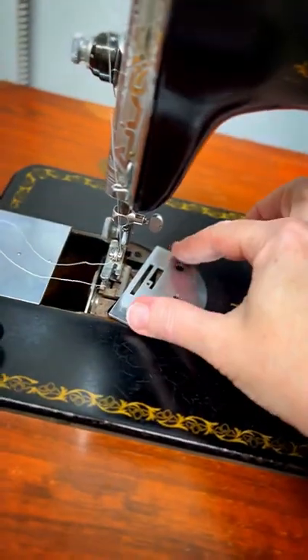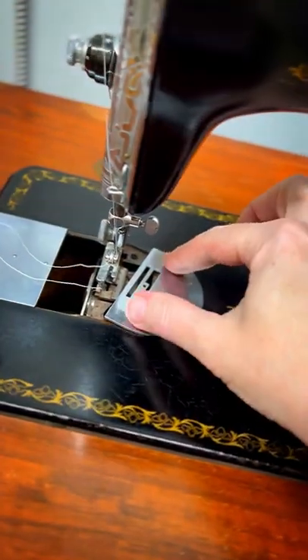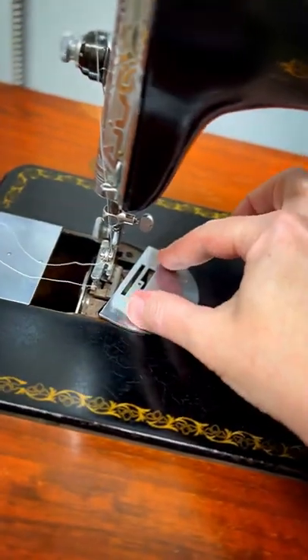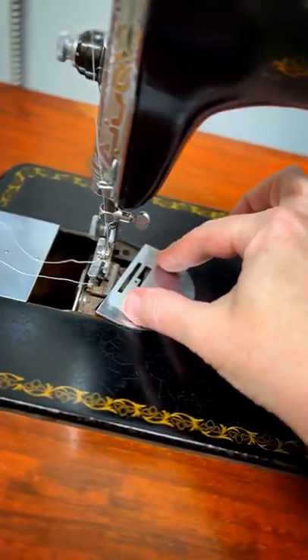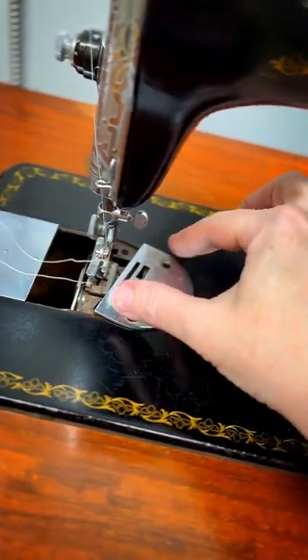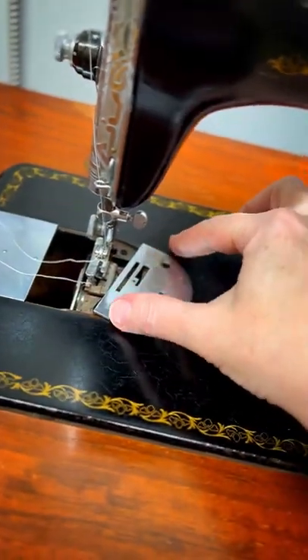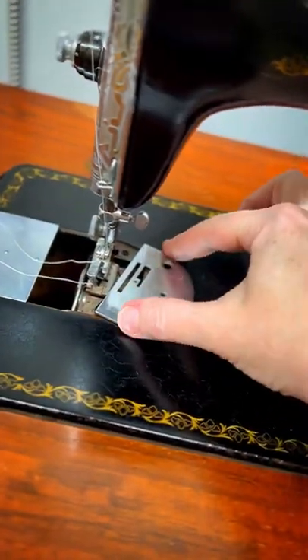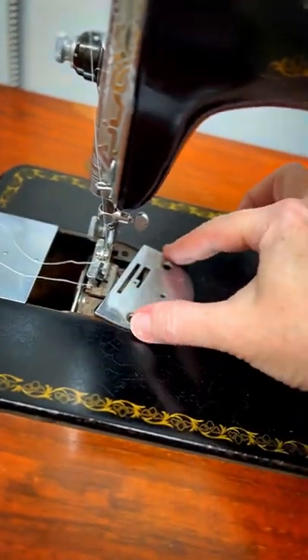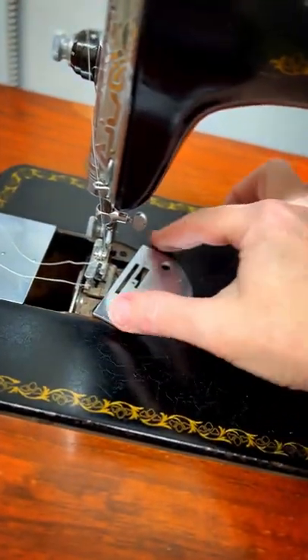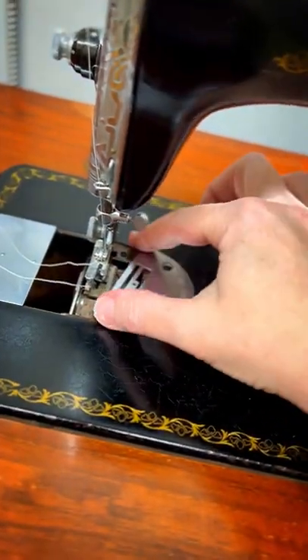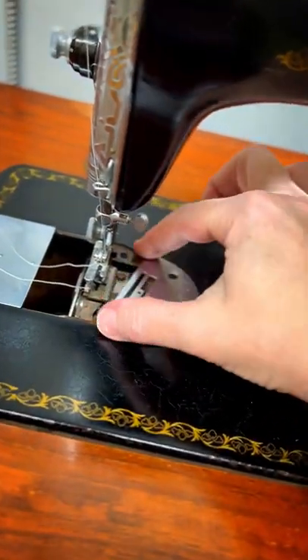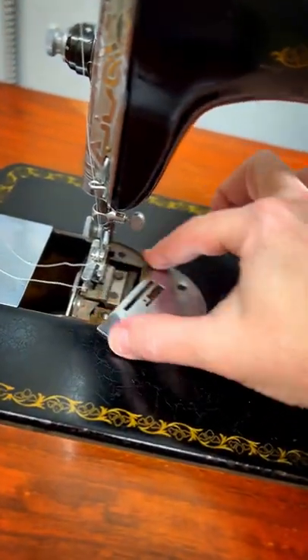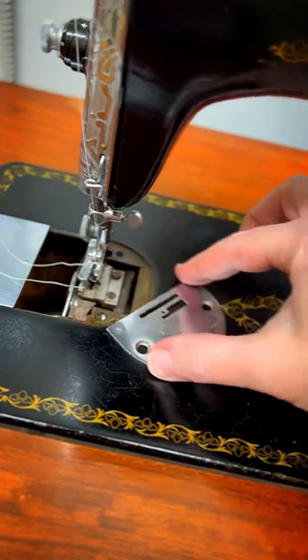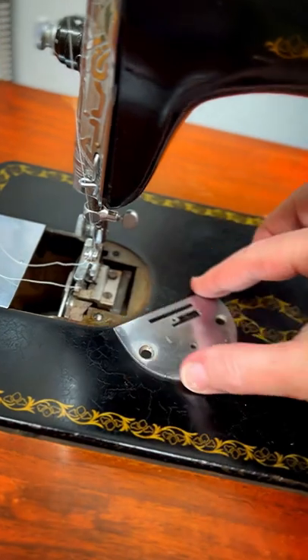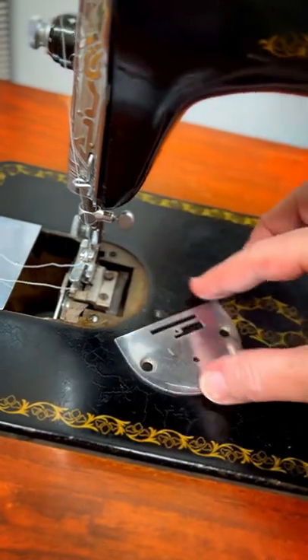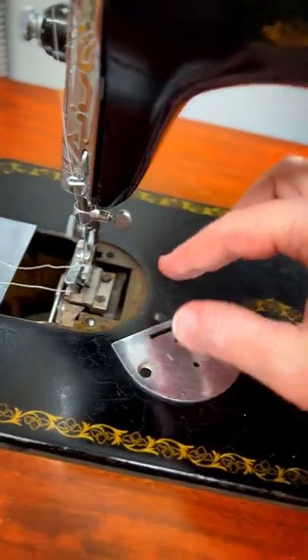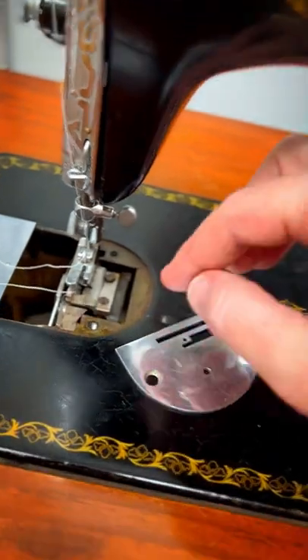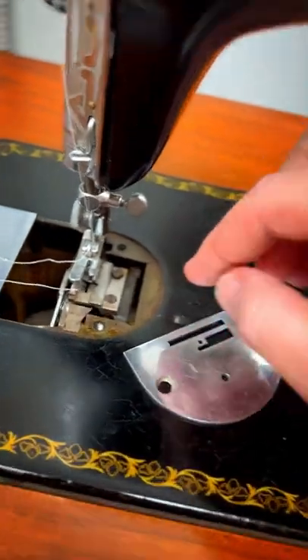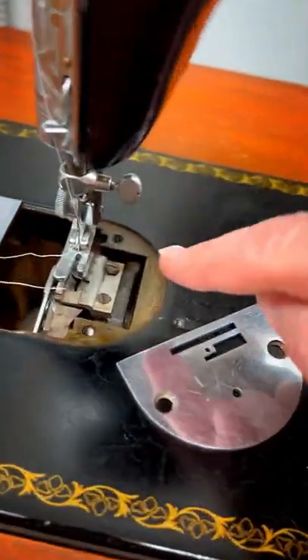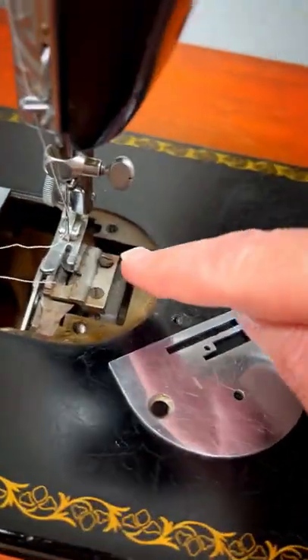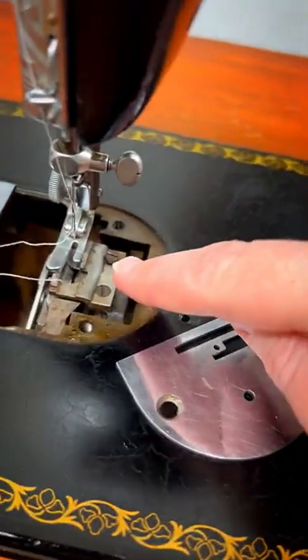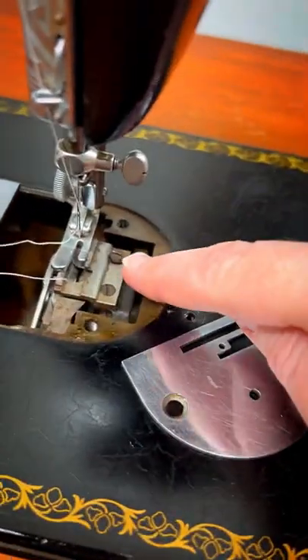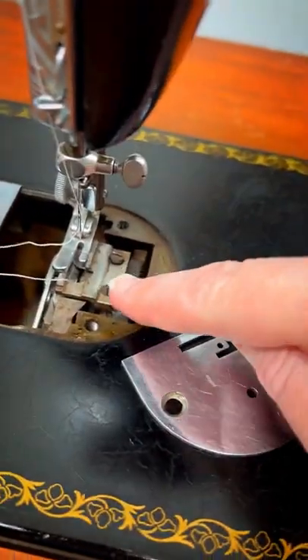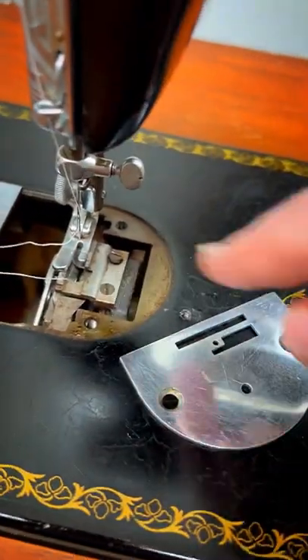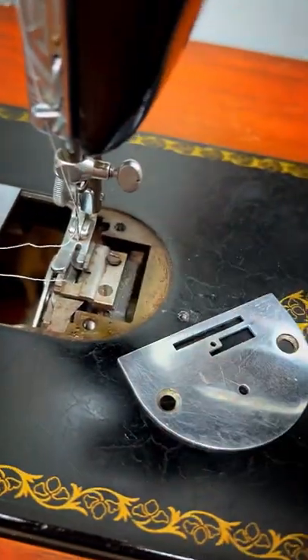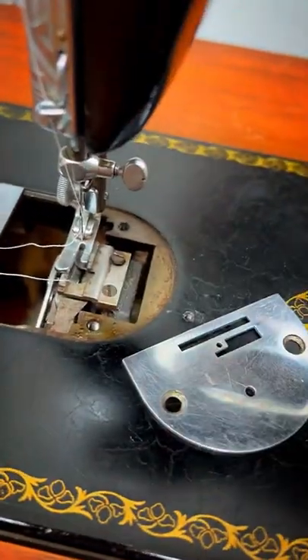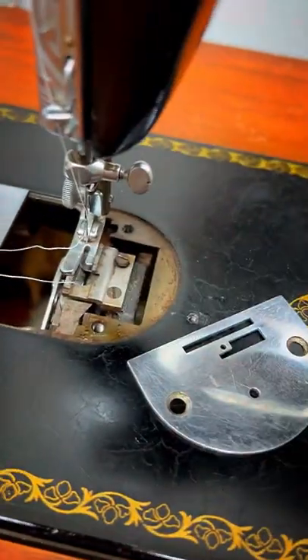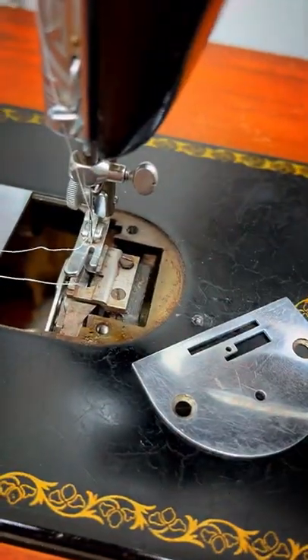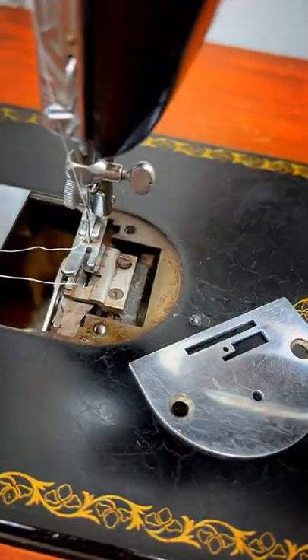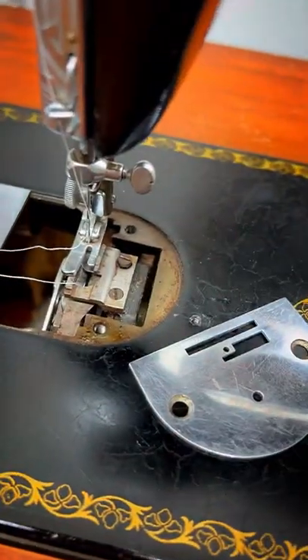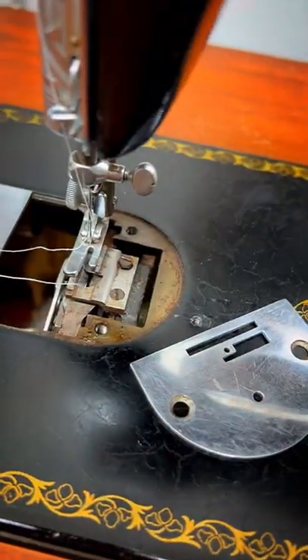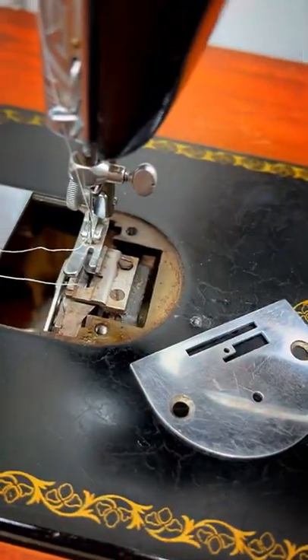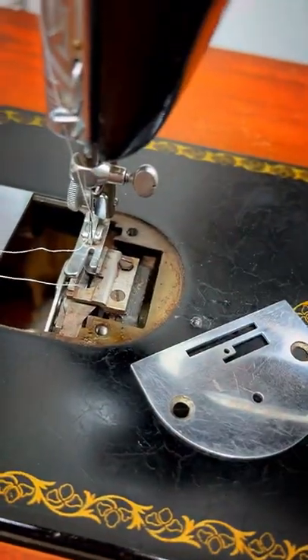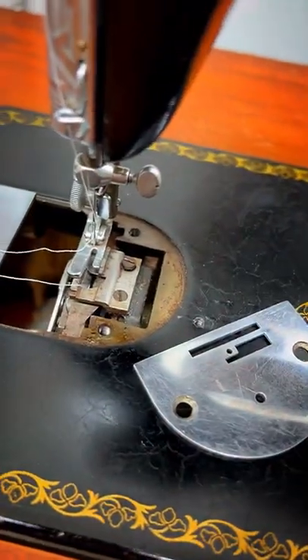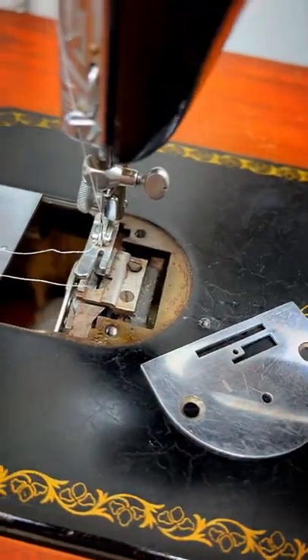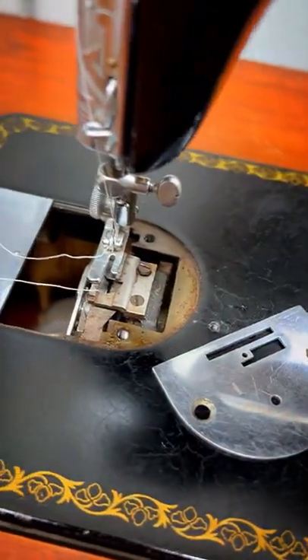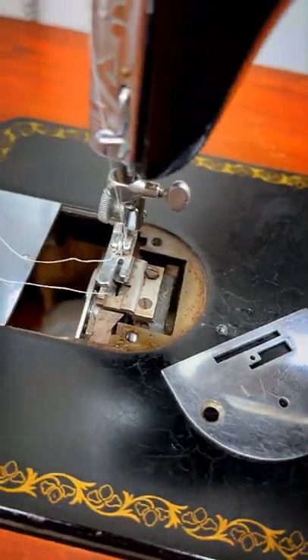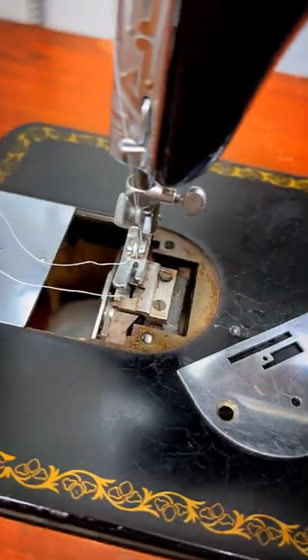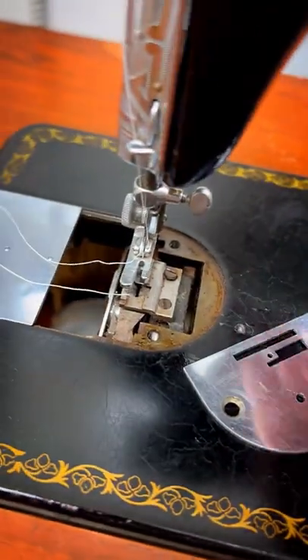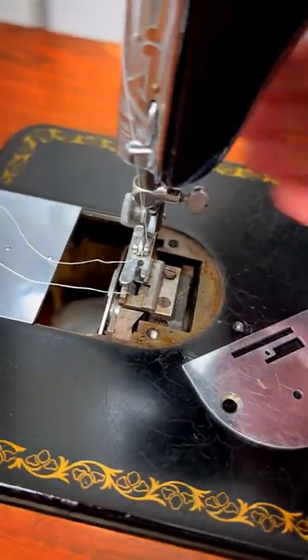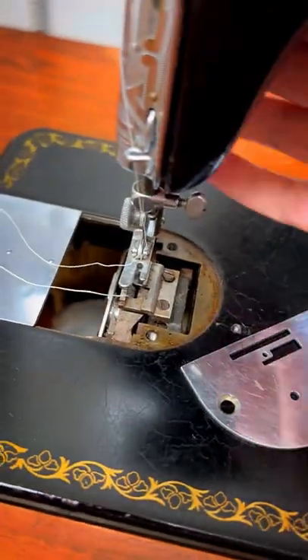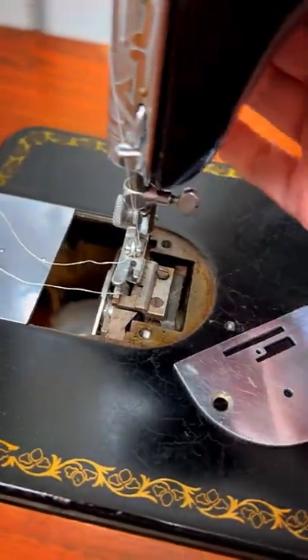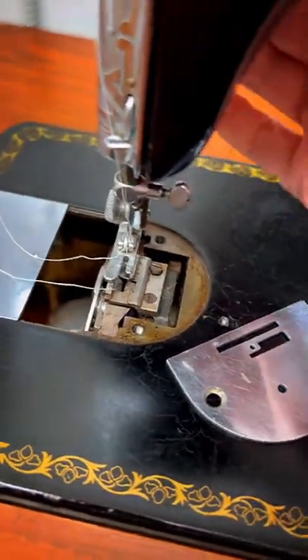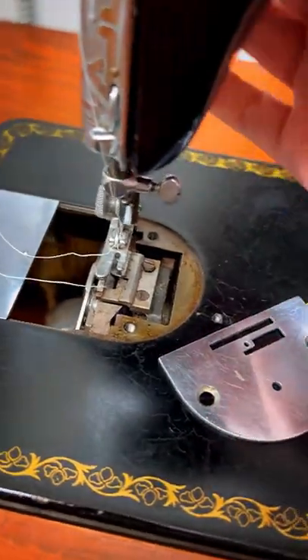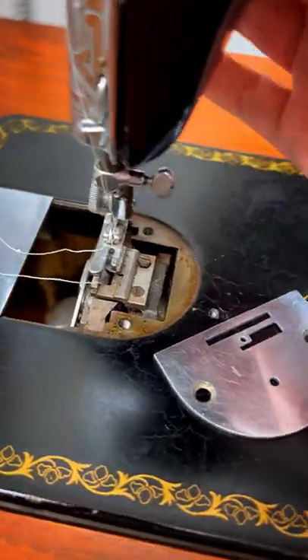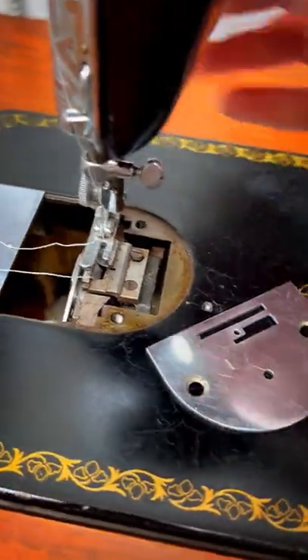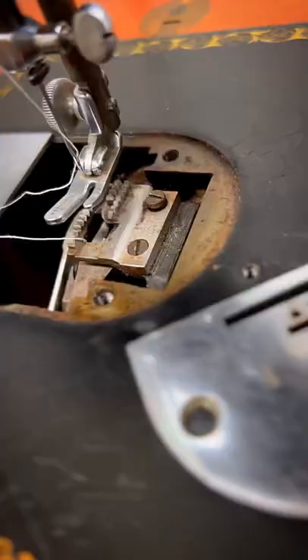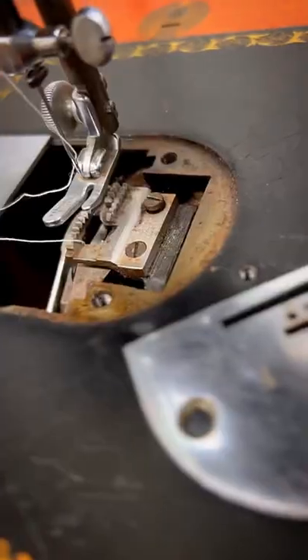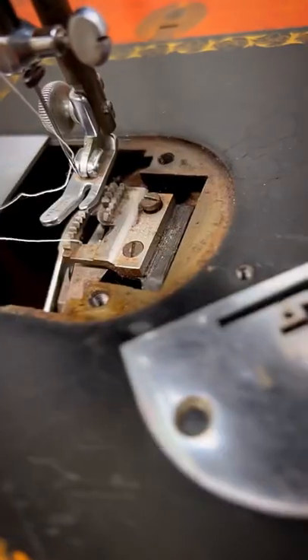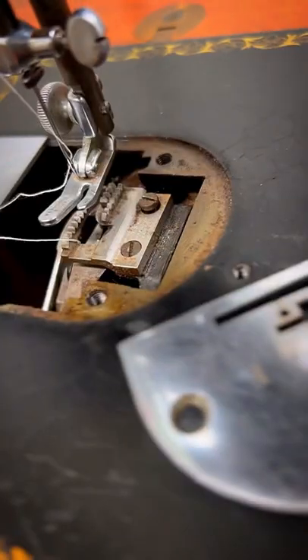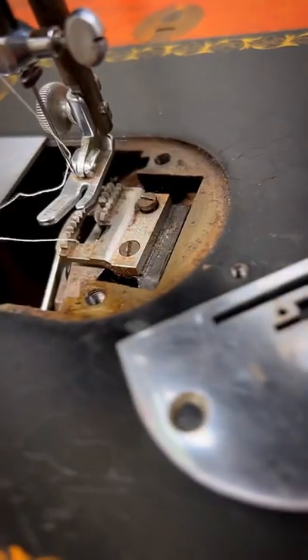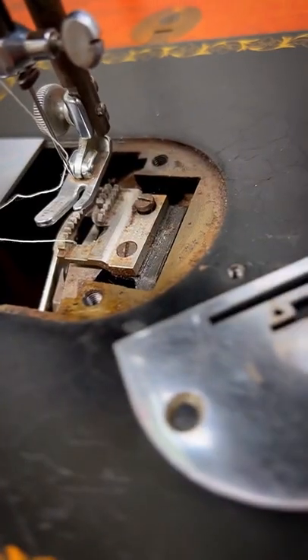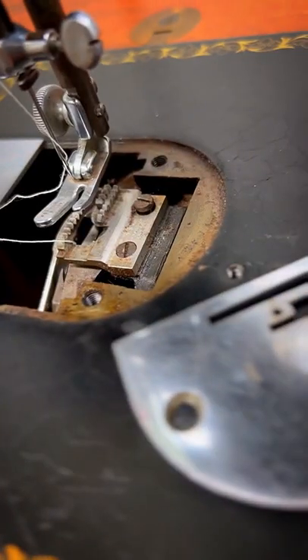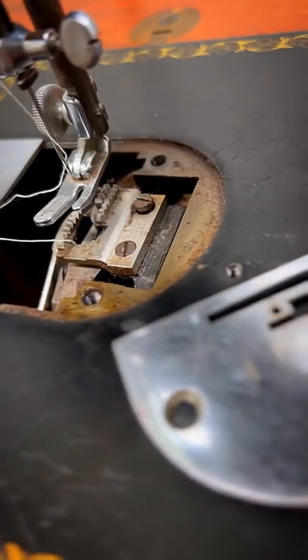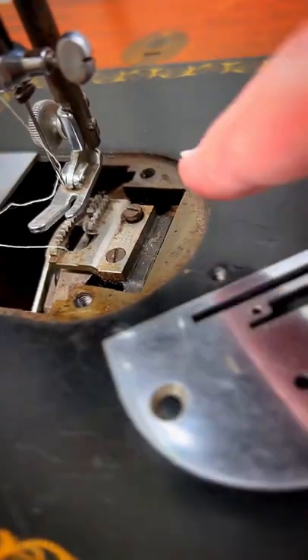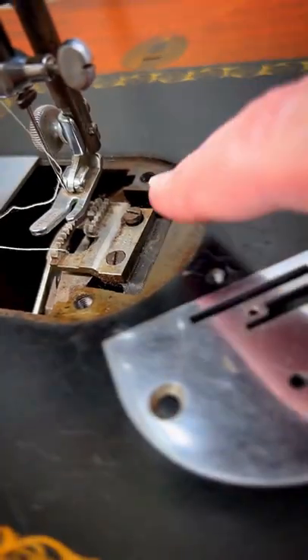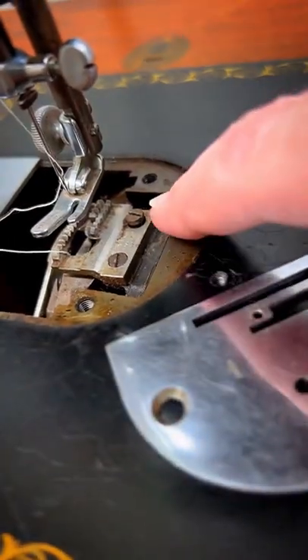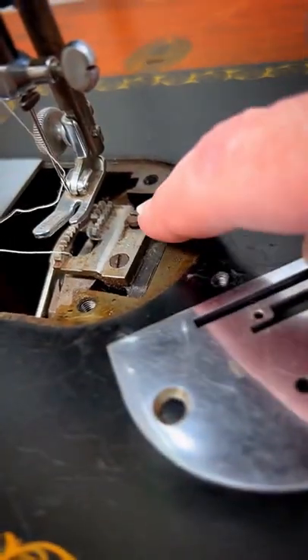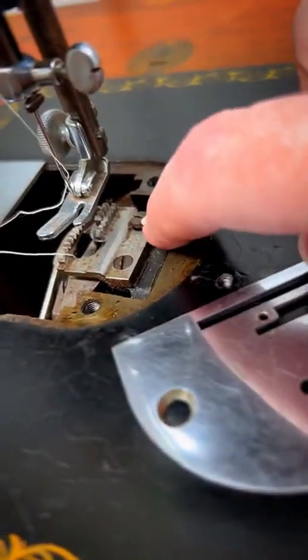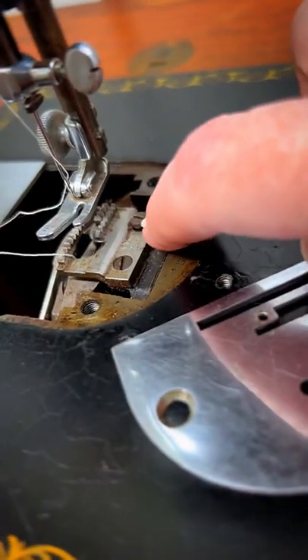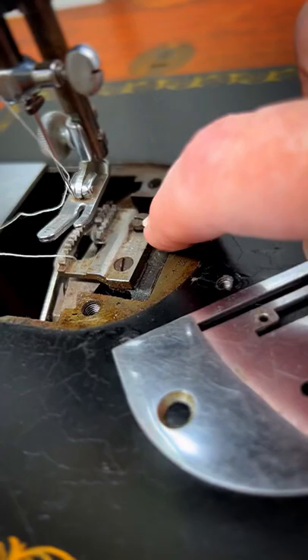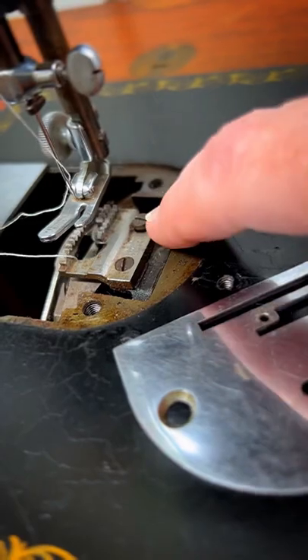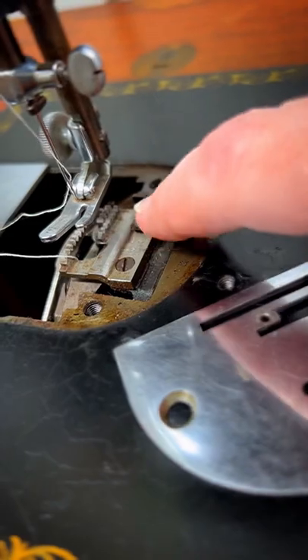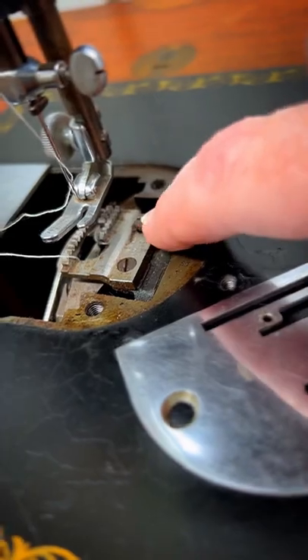You just unscrew these and remove this. The feed dogs are right here. You can see where I started unscrewing it.